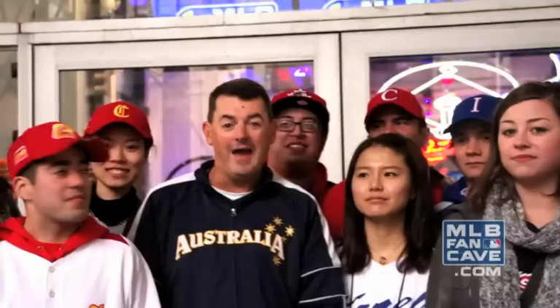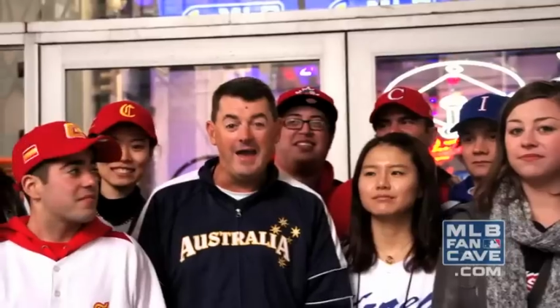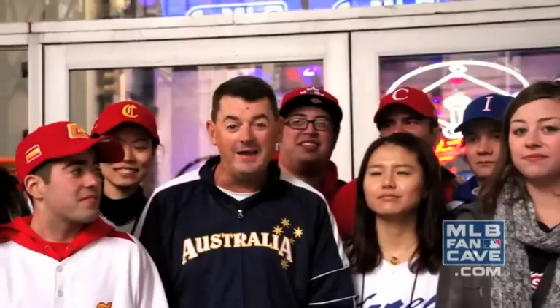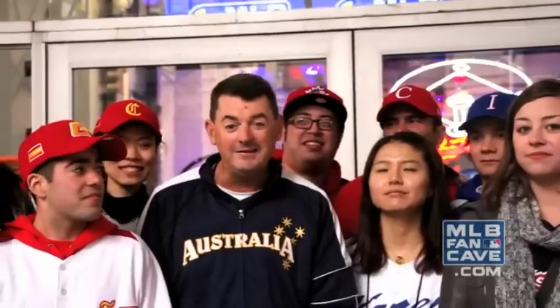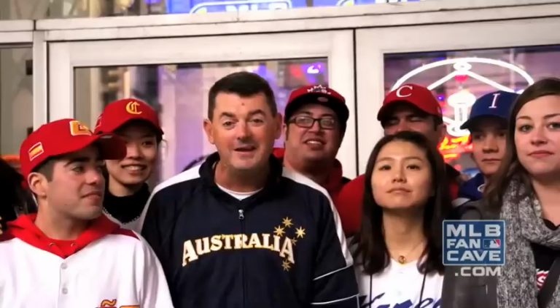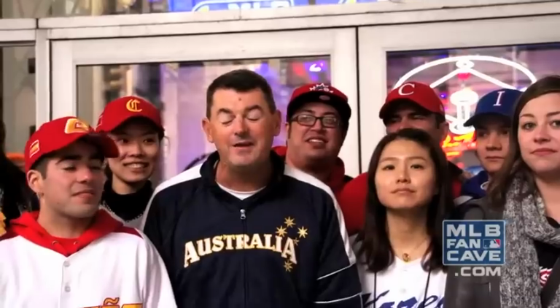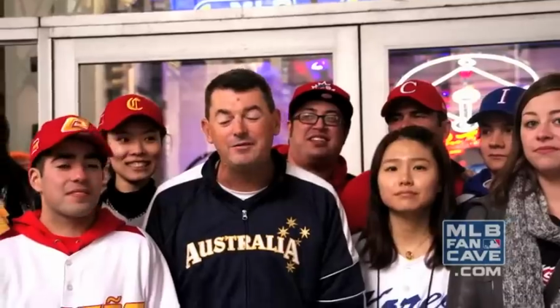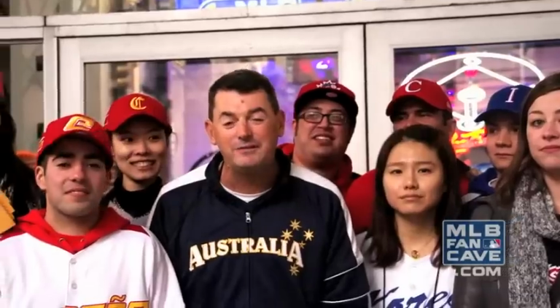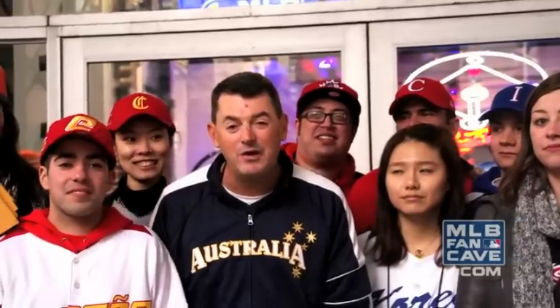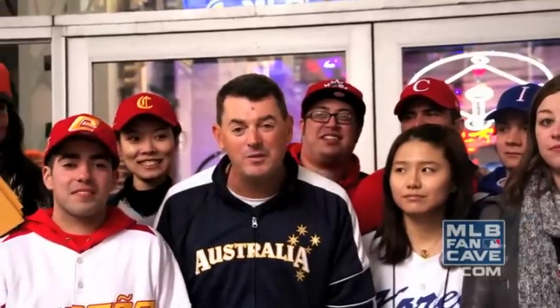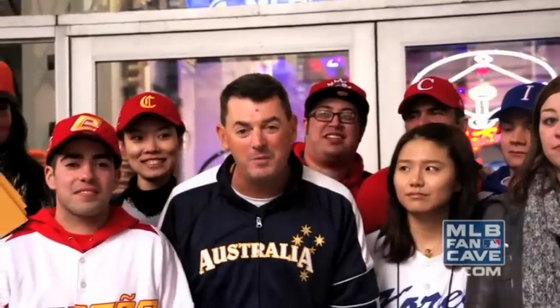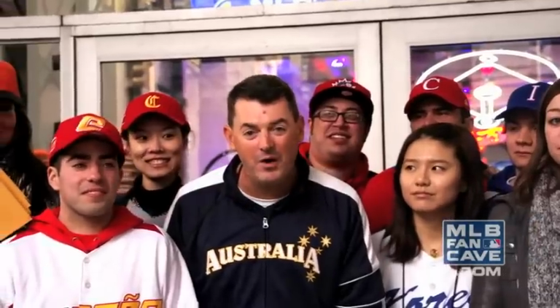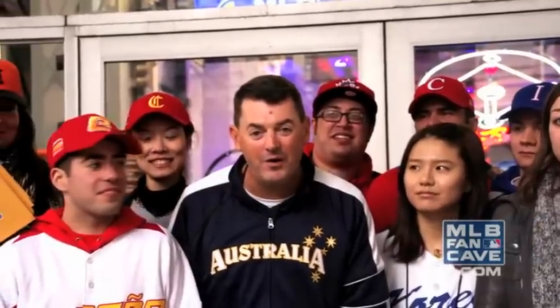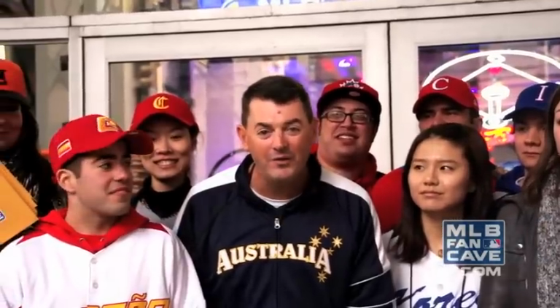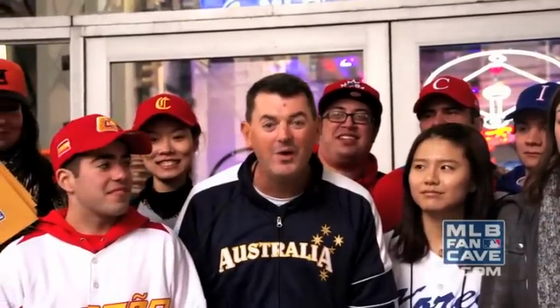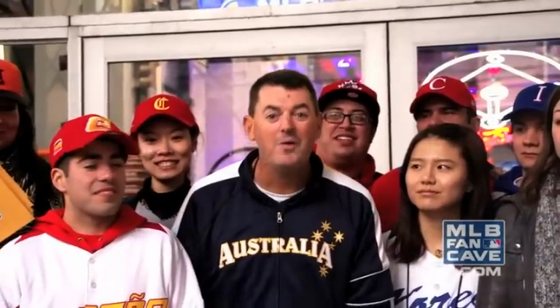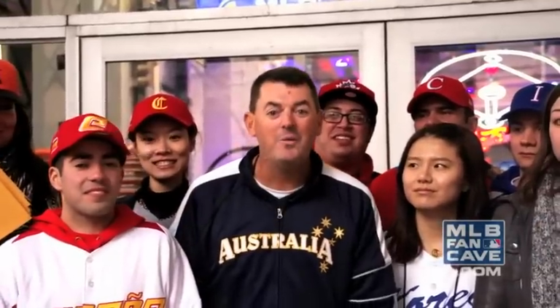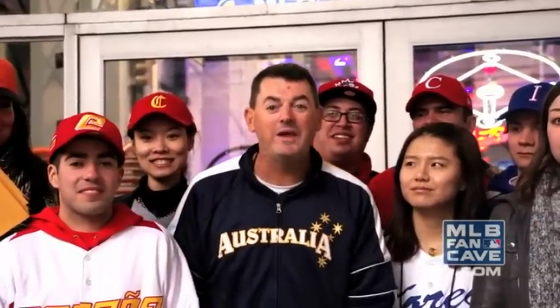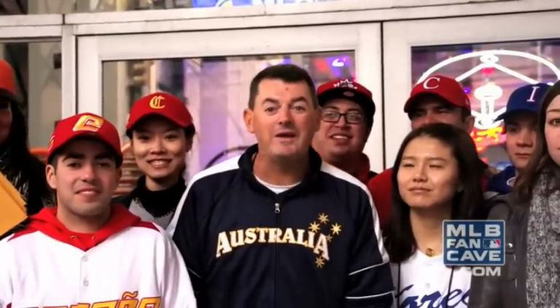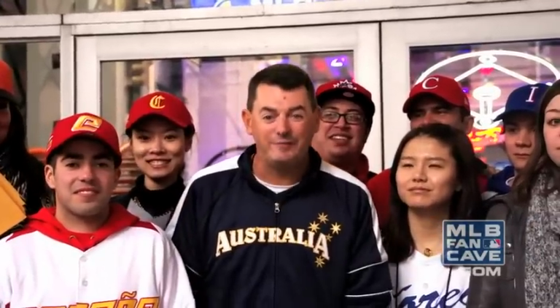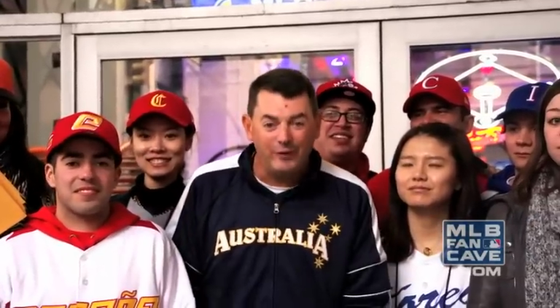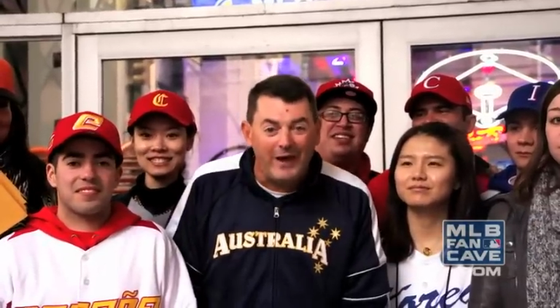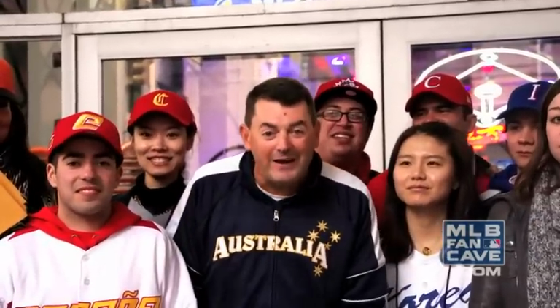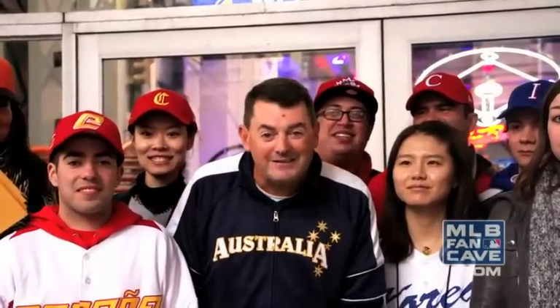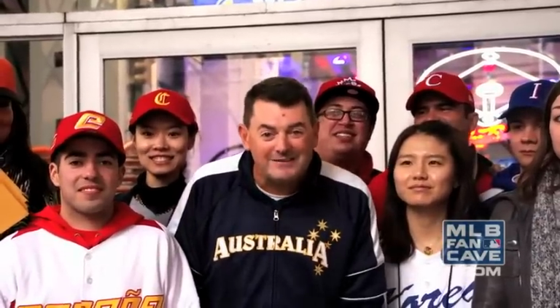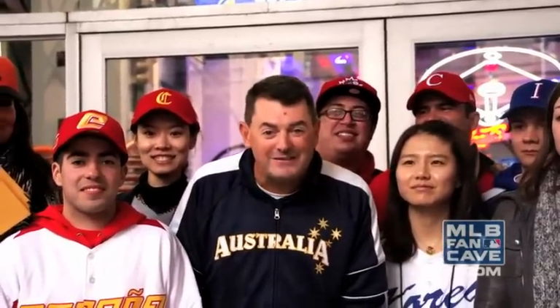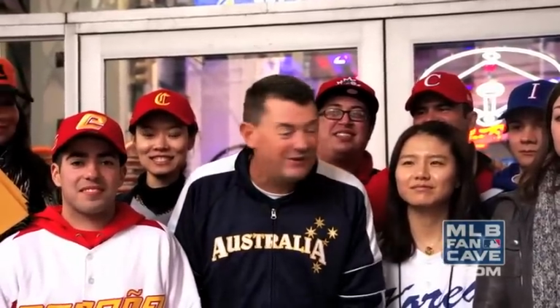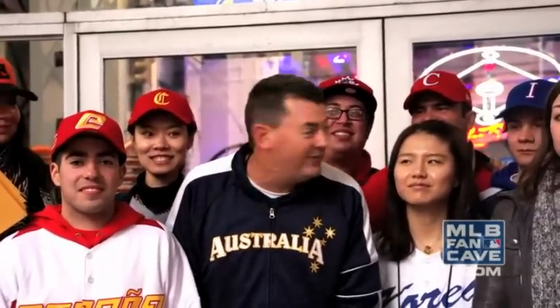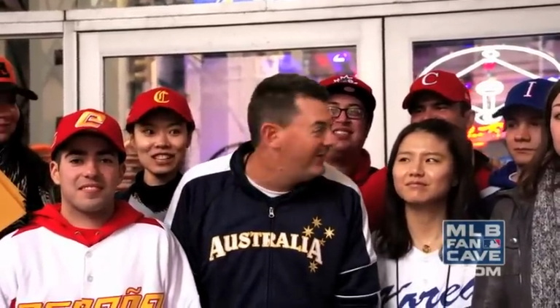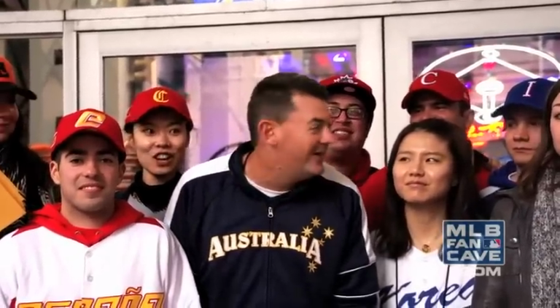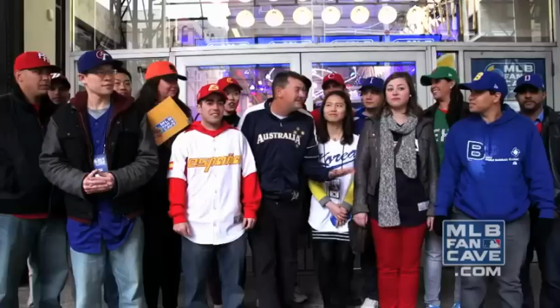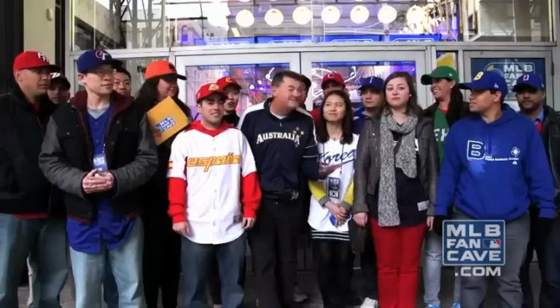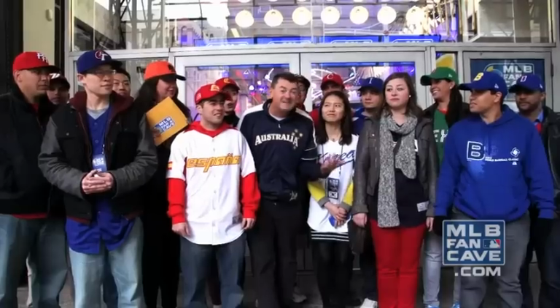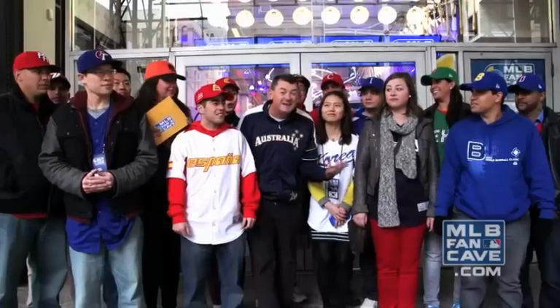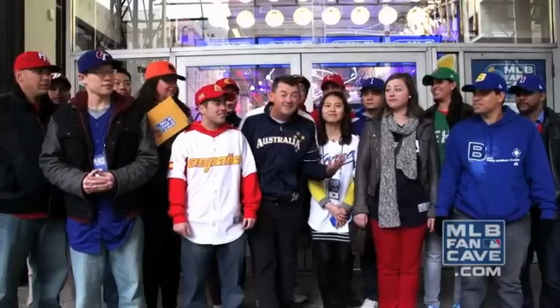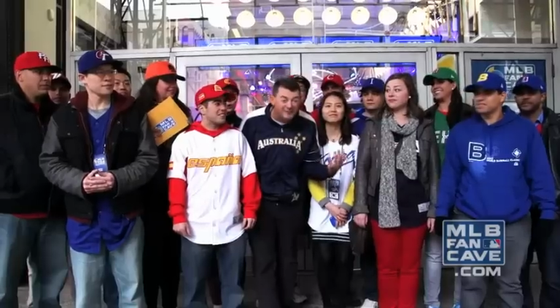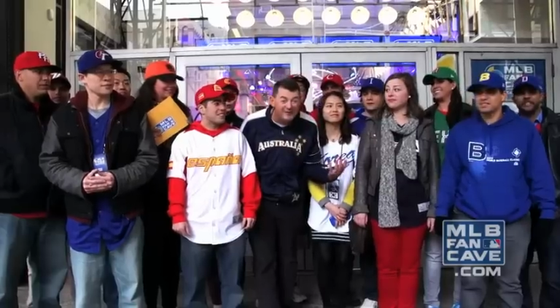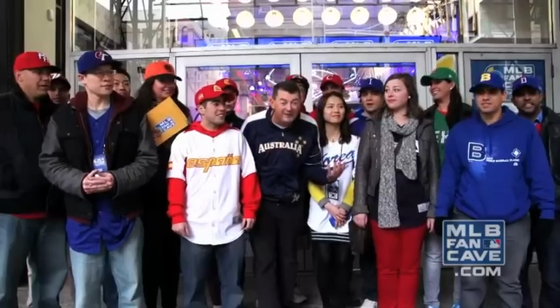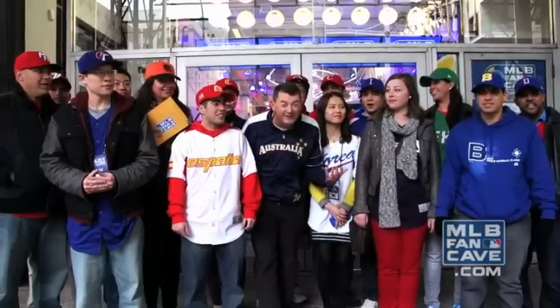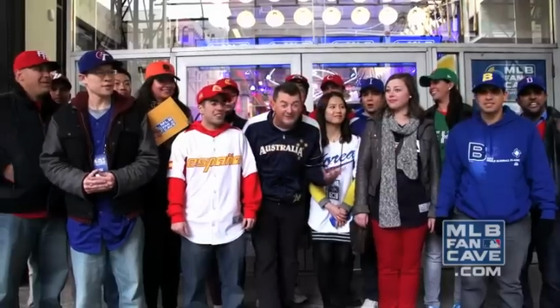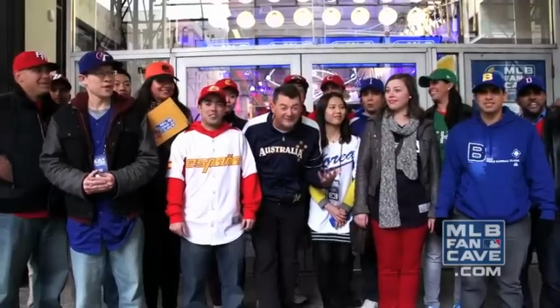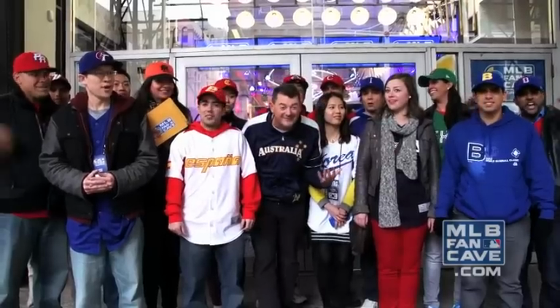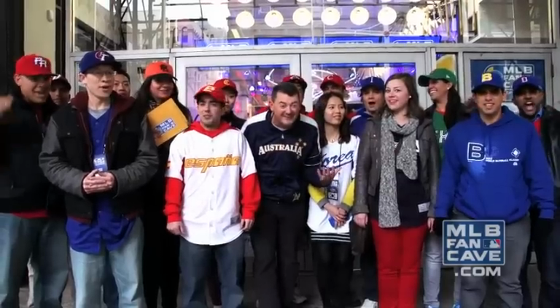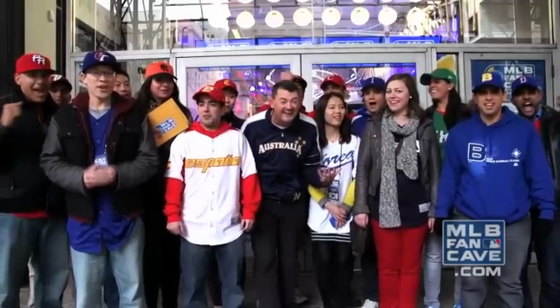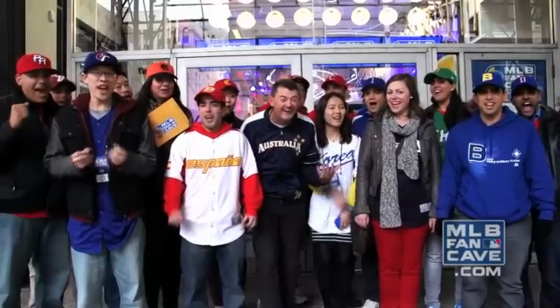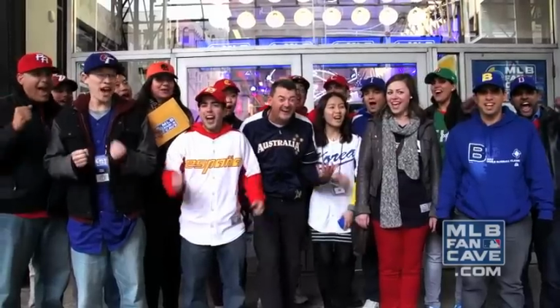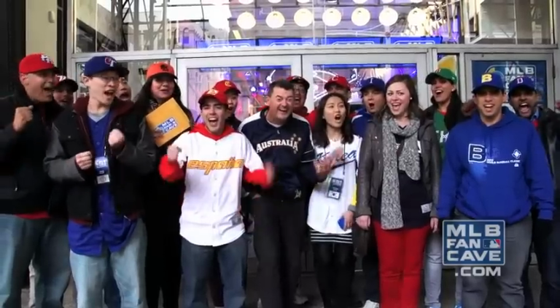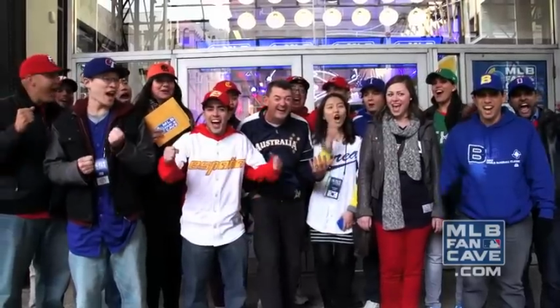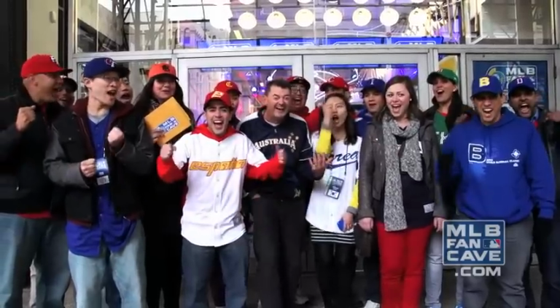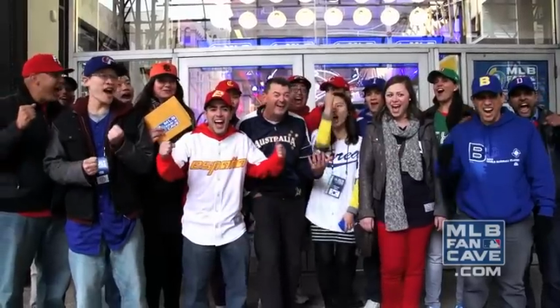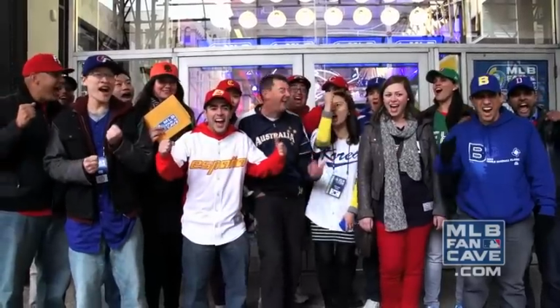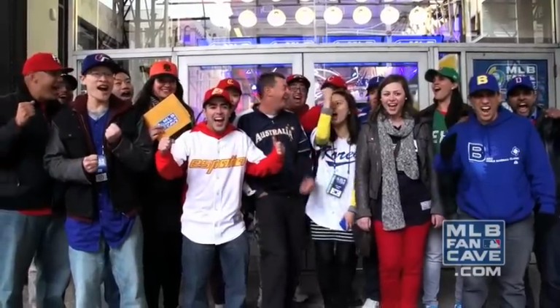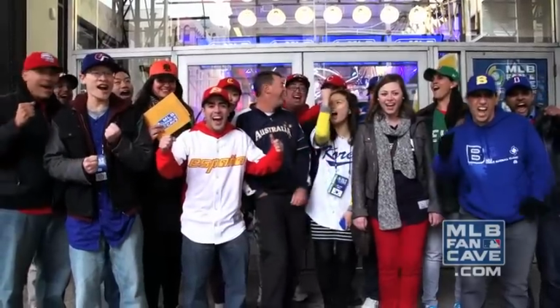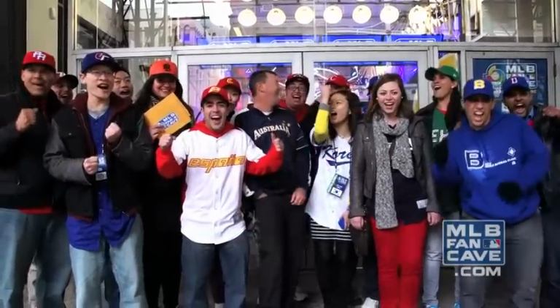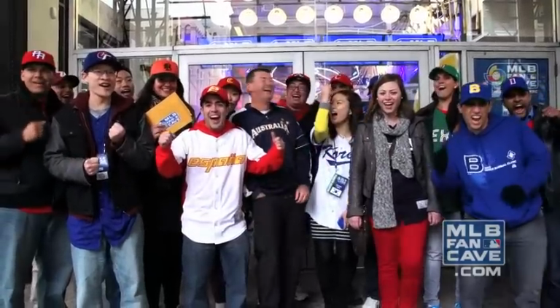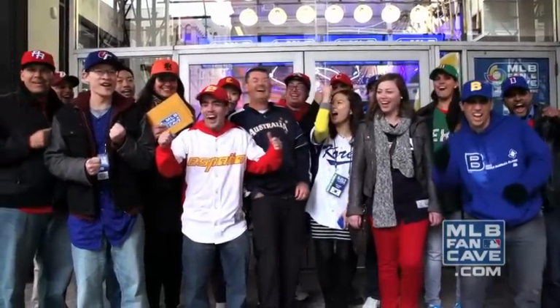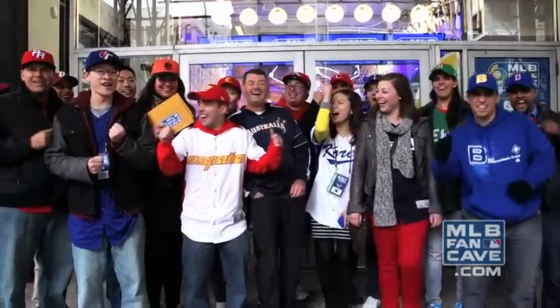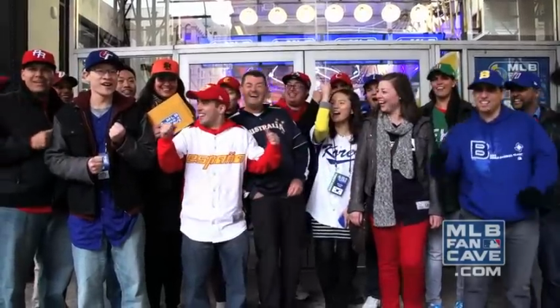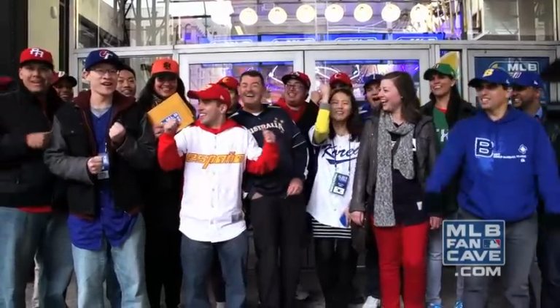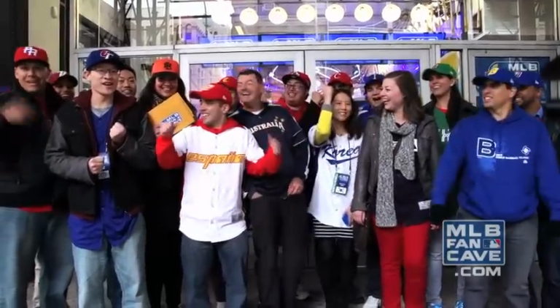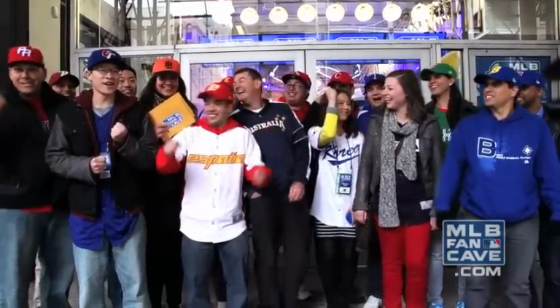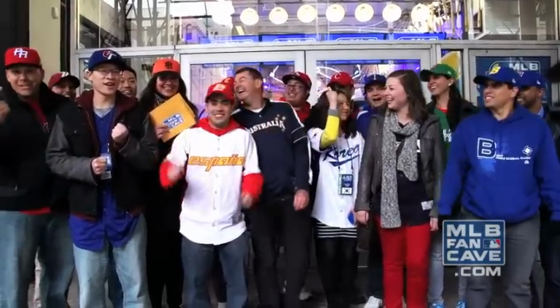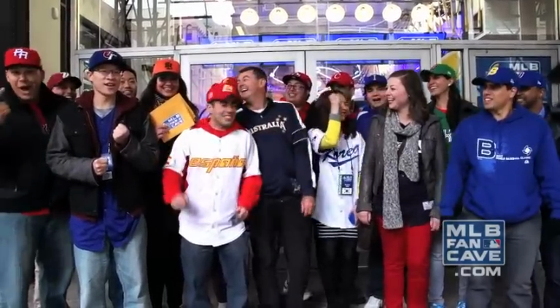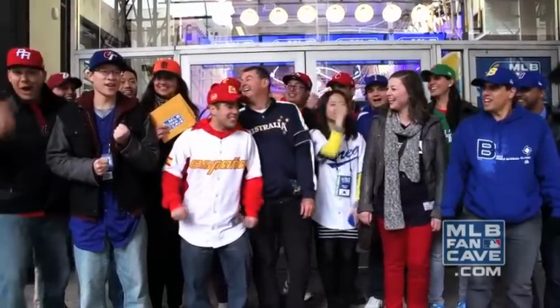And if we do them all, we get full access to Citi Field! Yeah! Let's go!